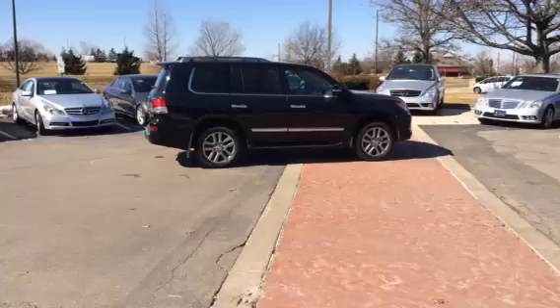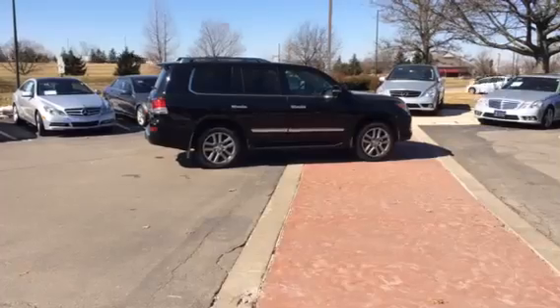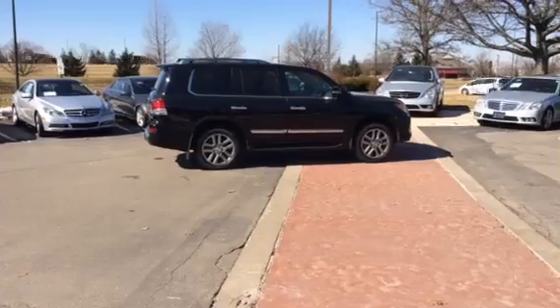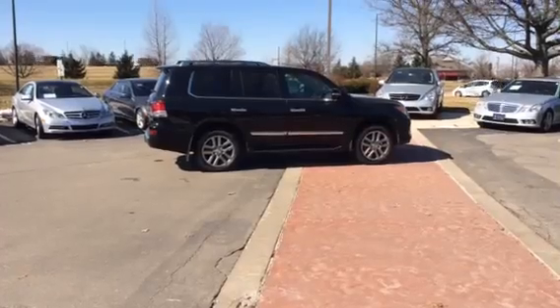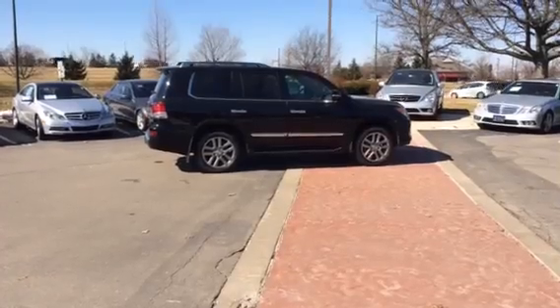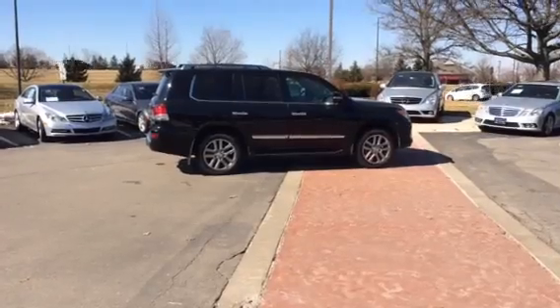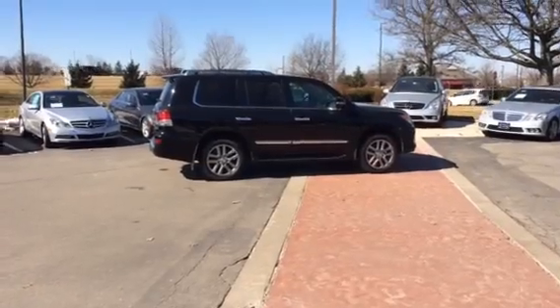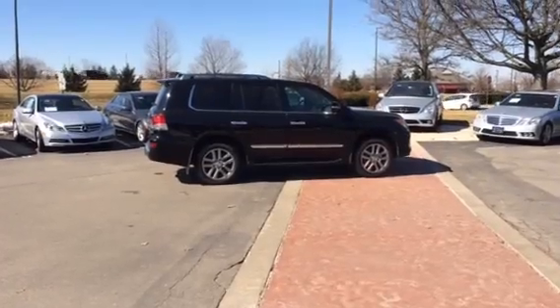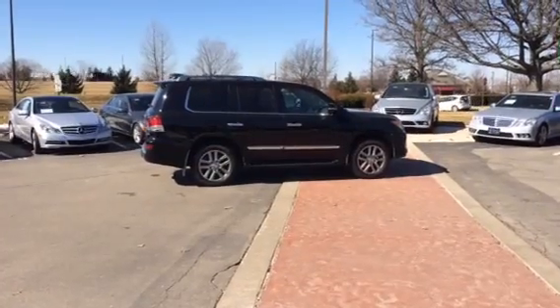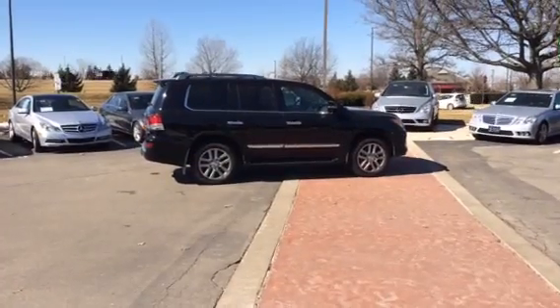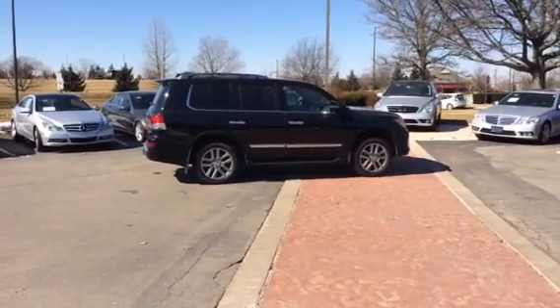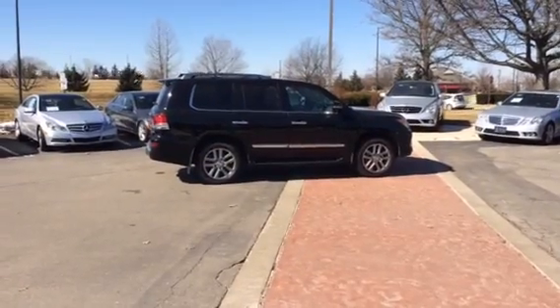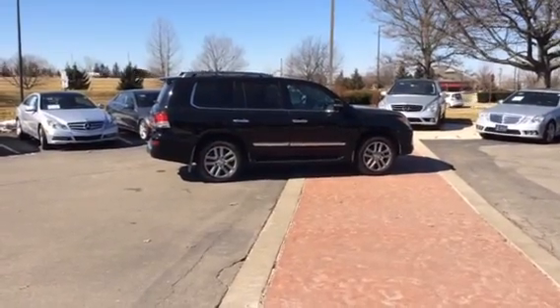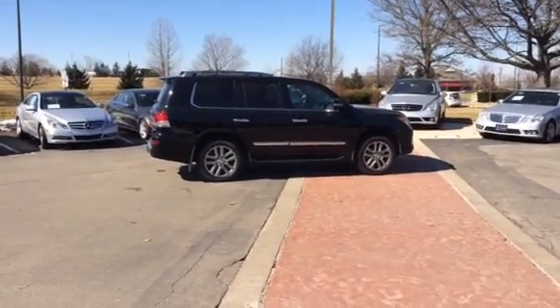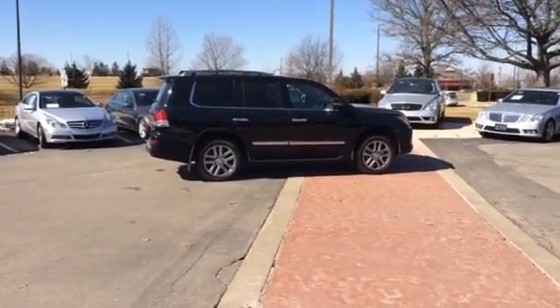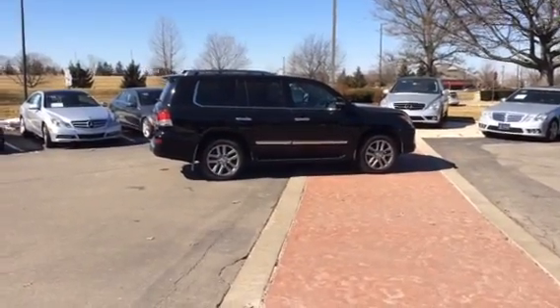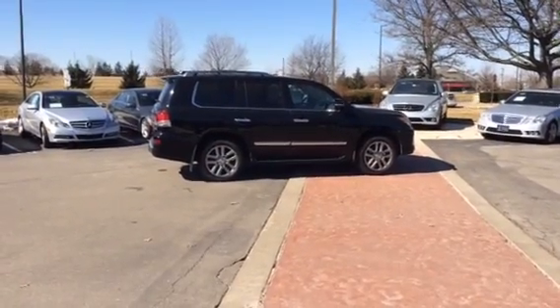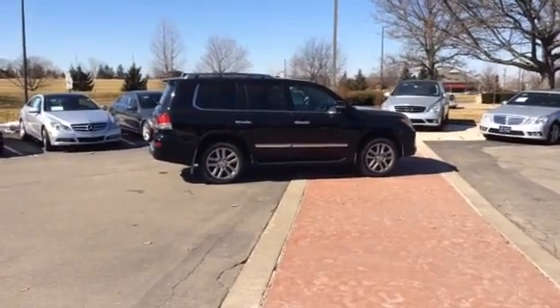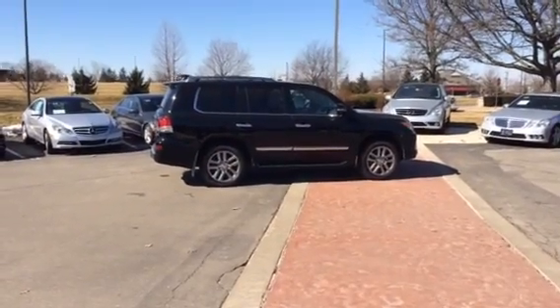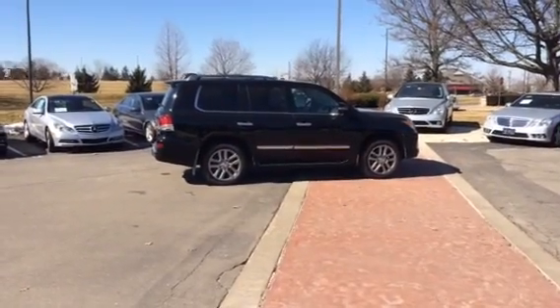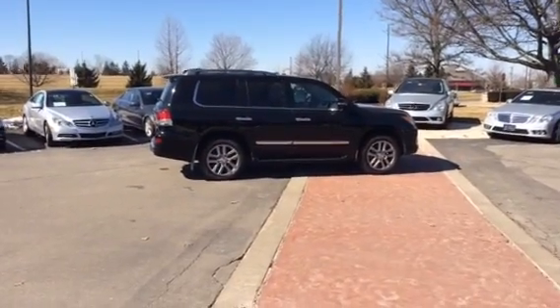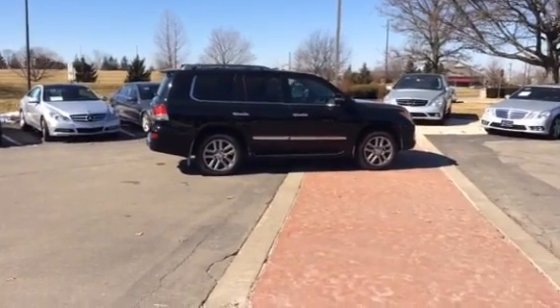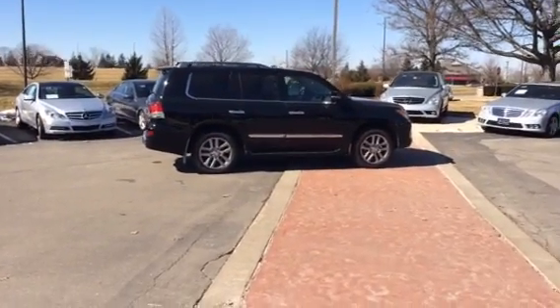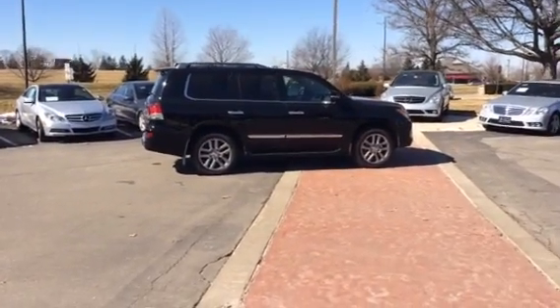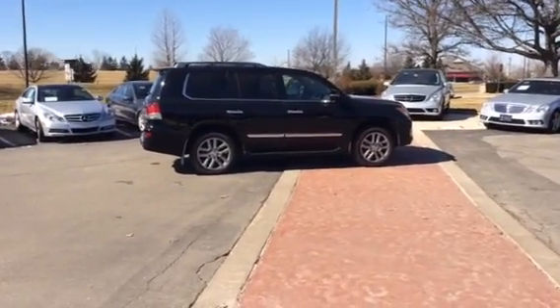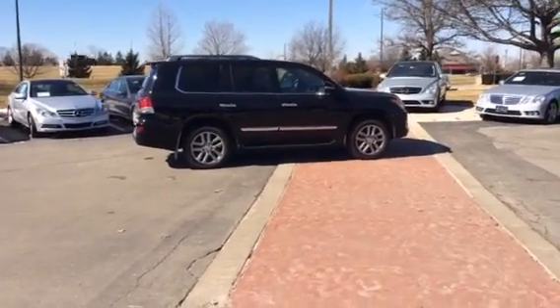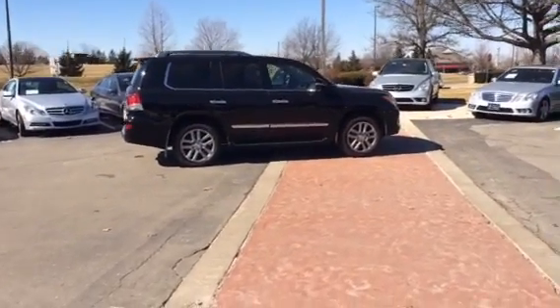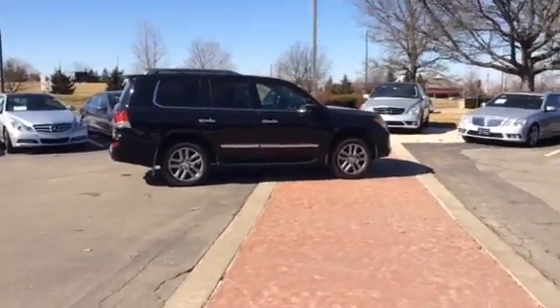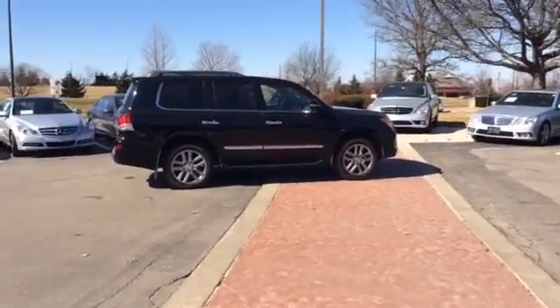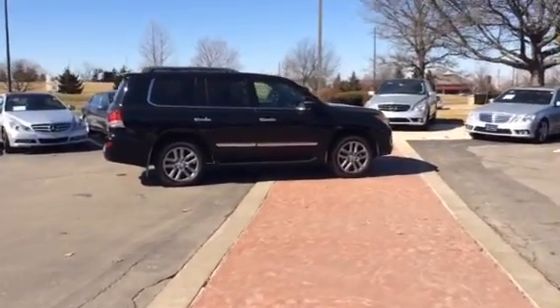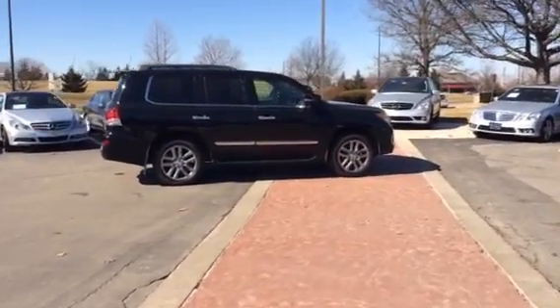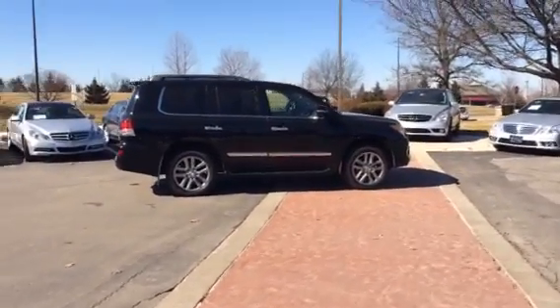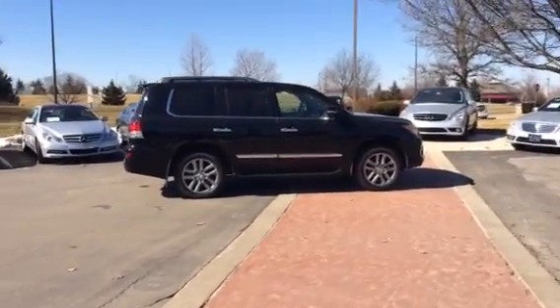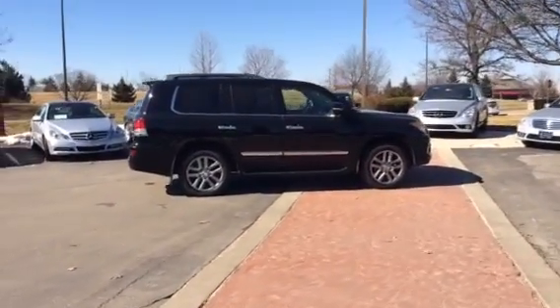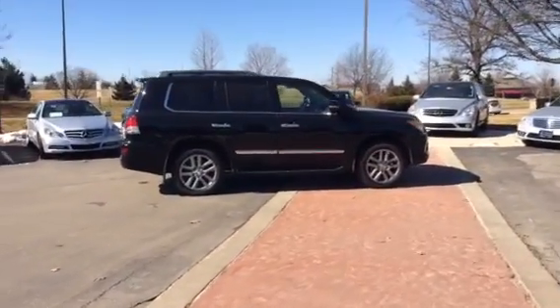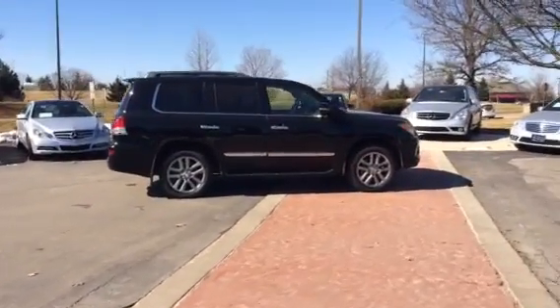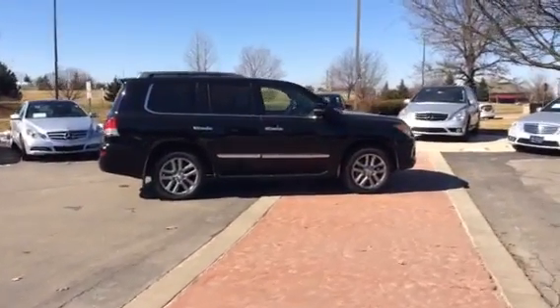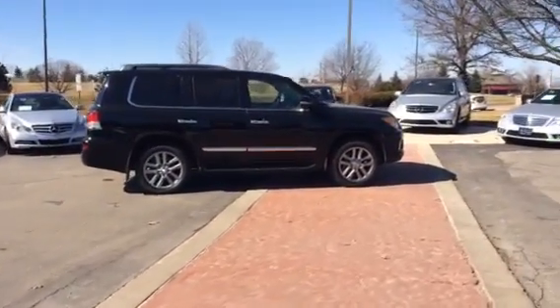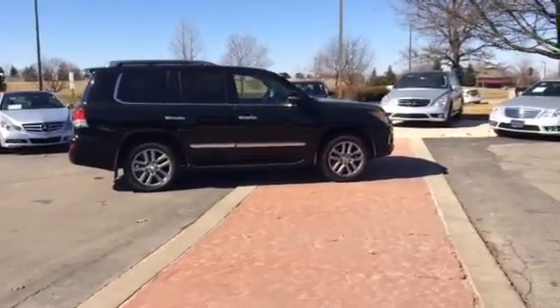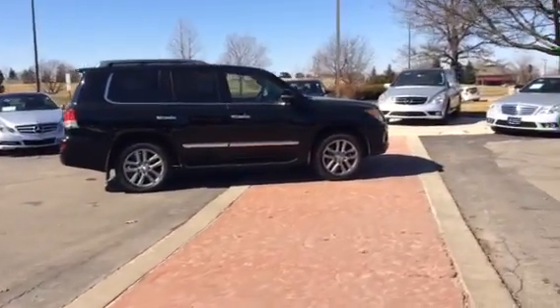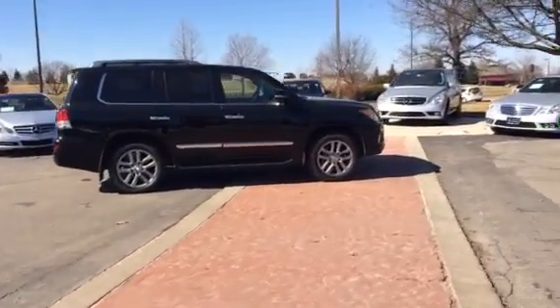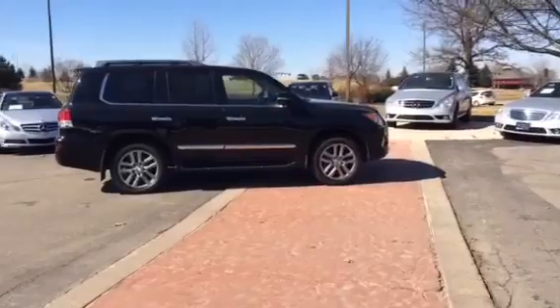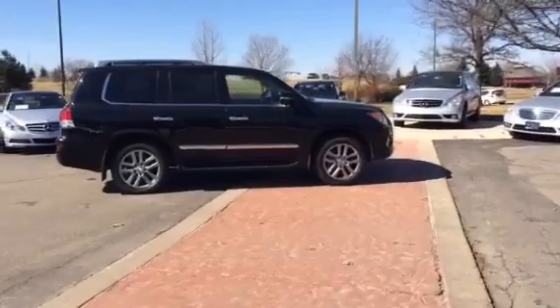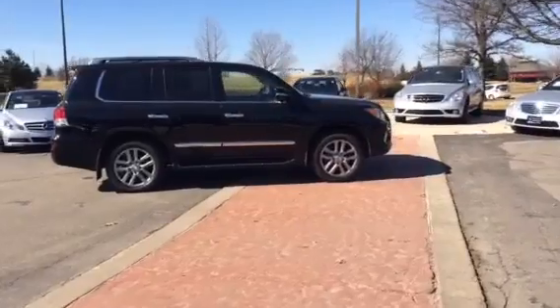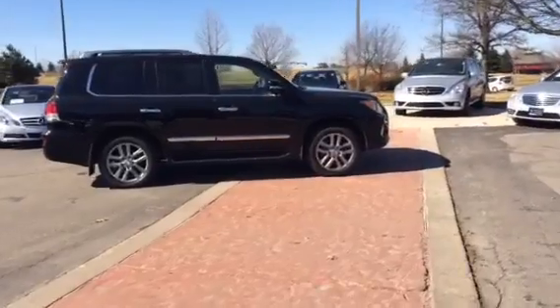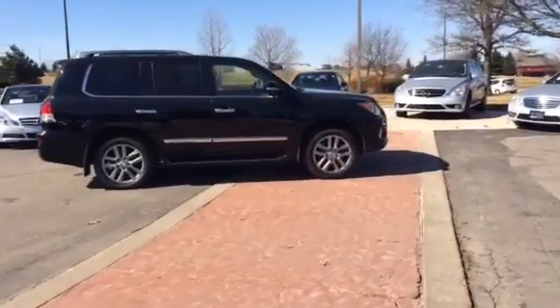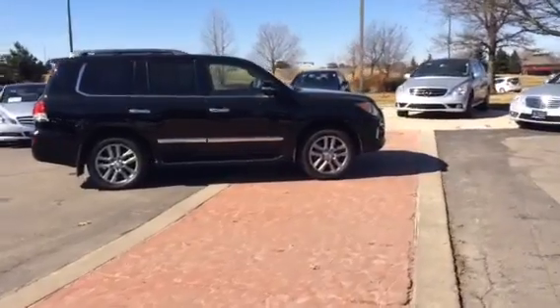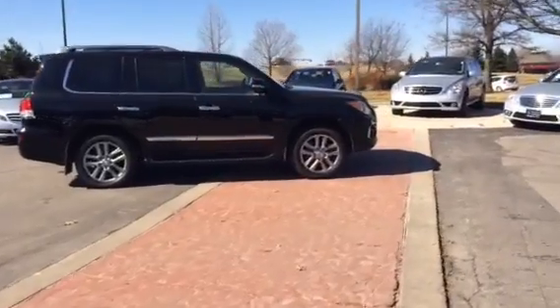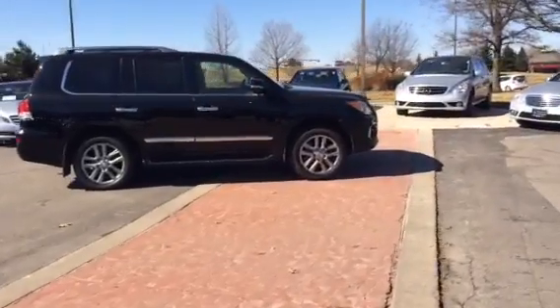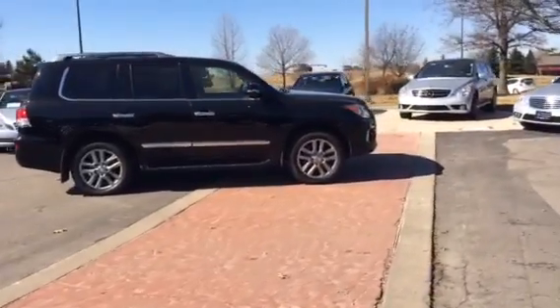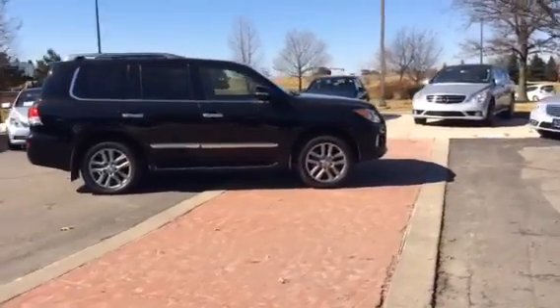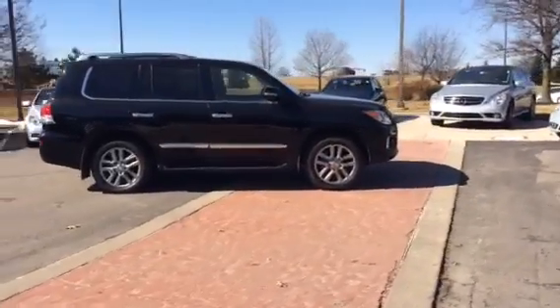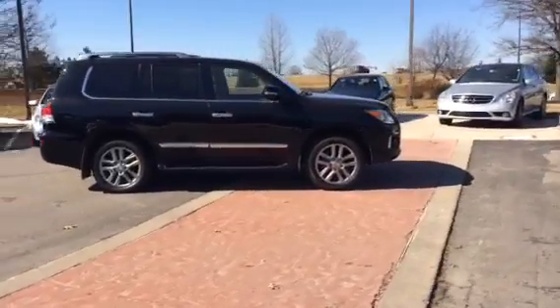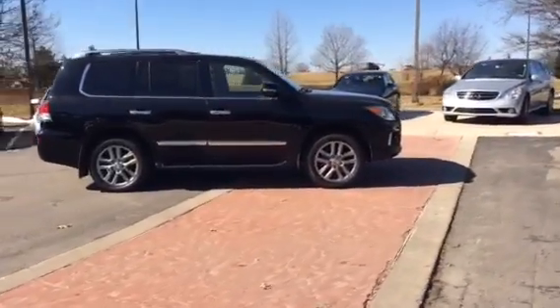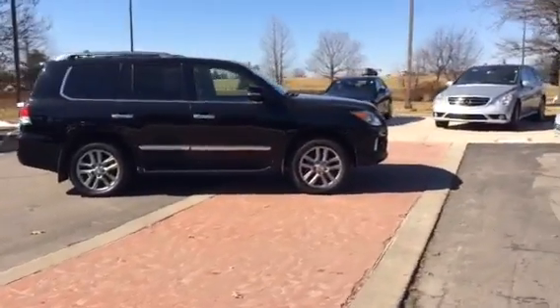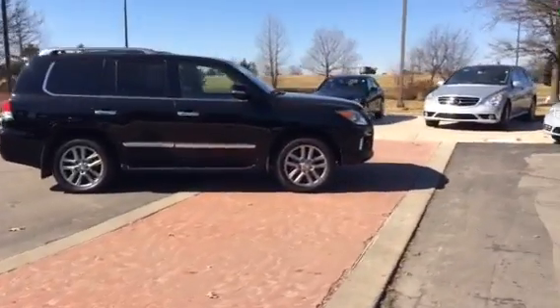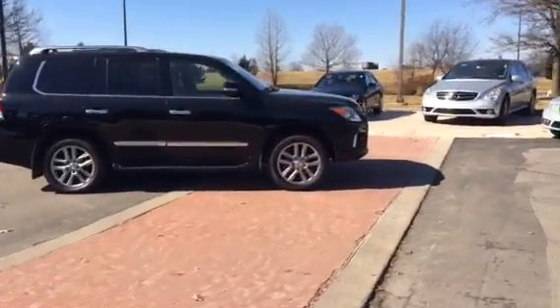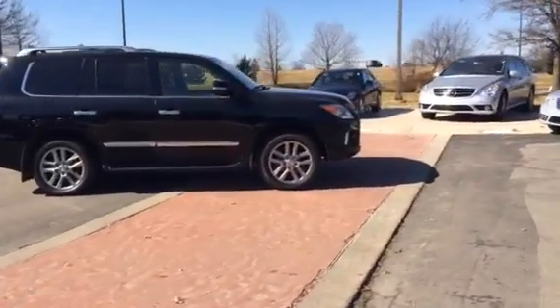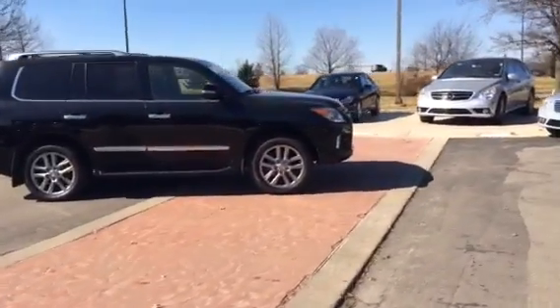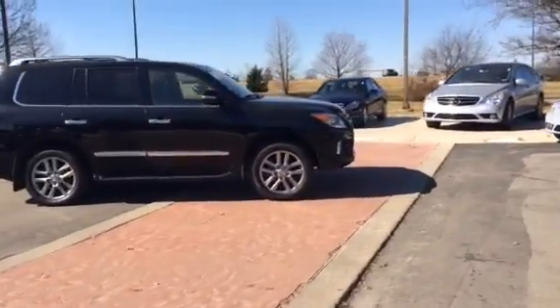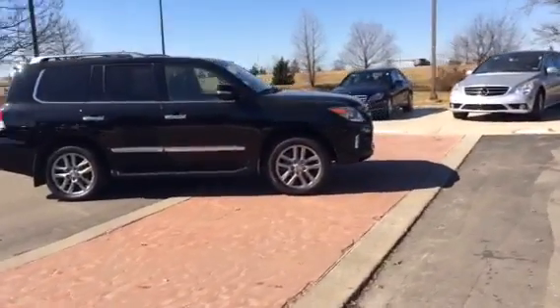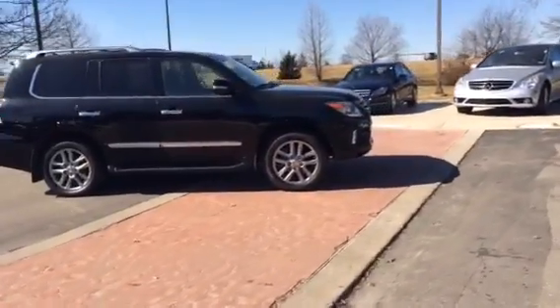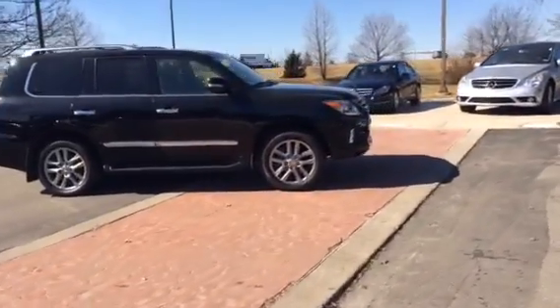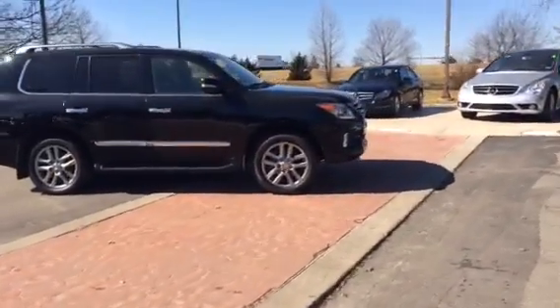Hey Chris, Michael here at Crown Mercedes-Benz in Dublin, Ohio. Sorry for the delay — I had a customer that walked in. Anyways,